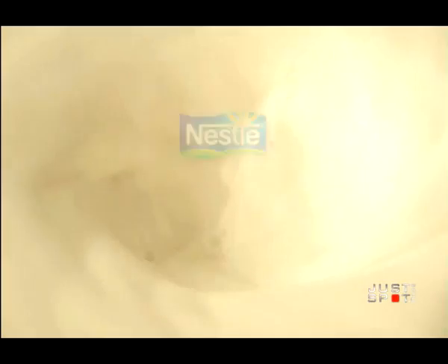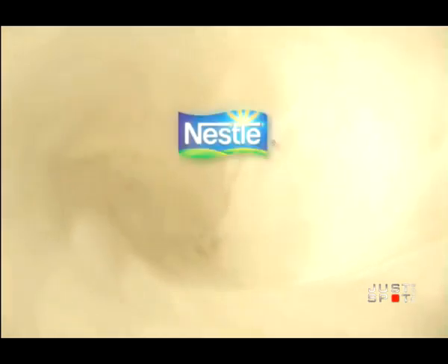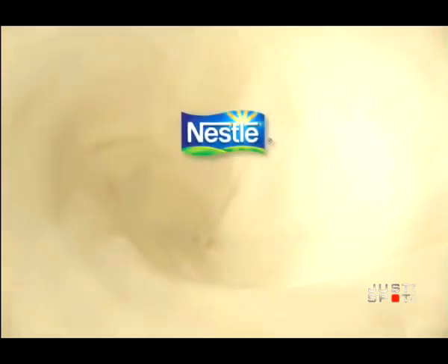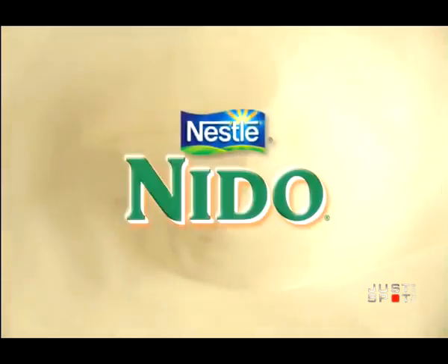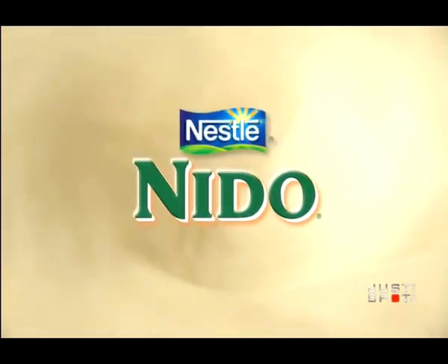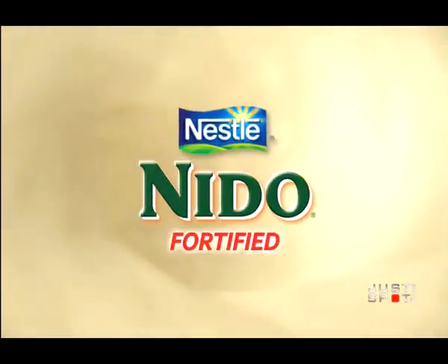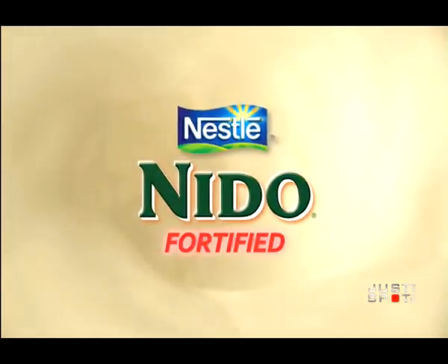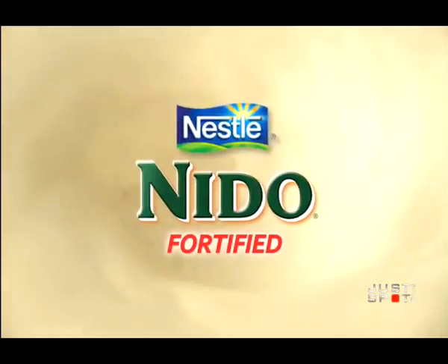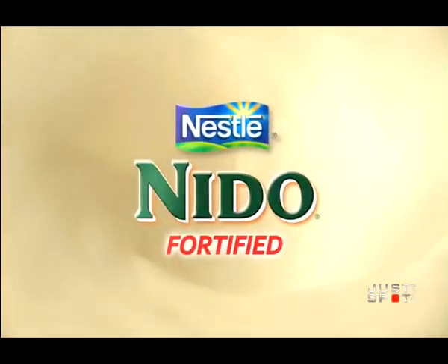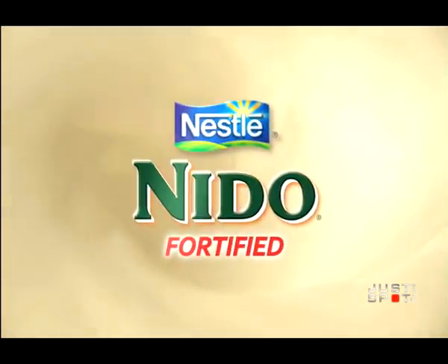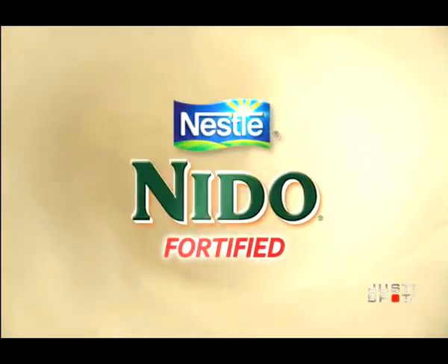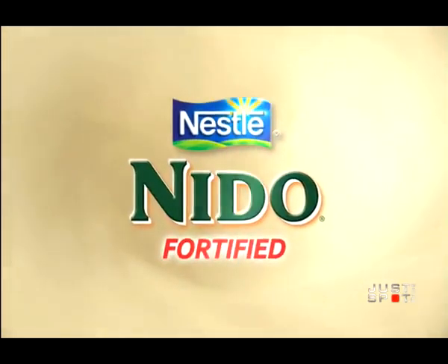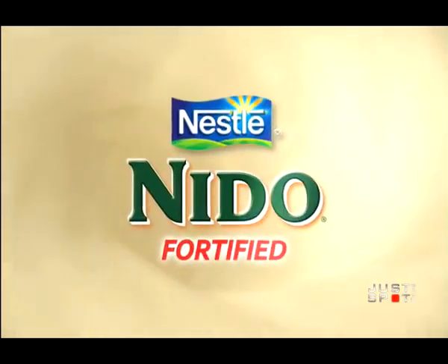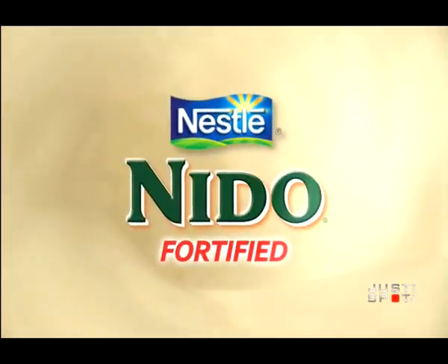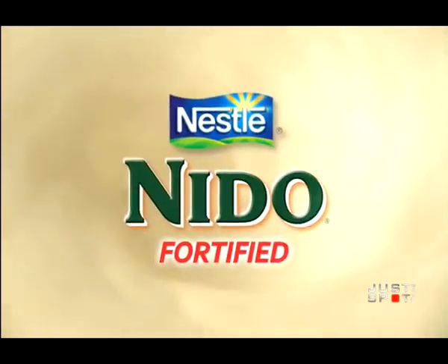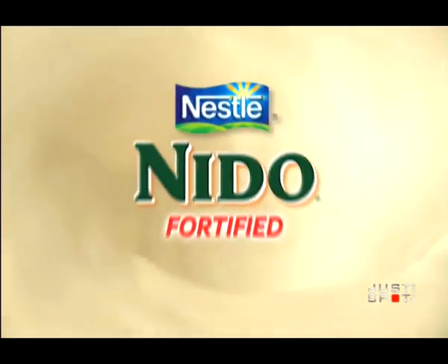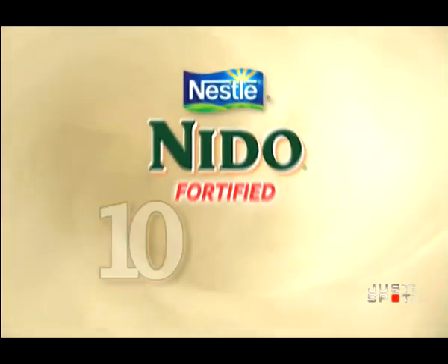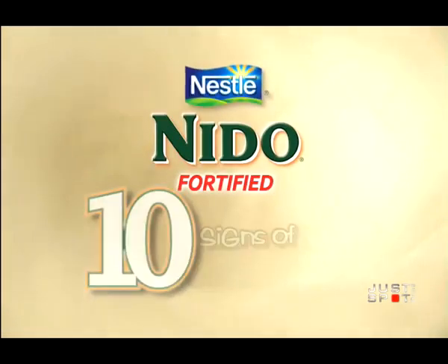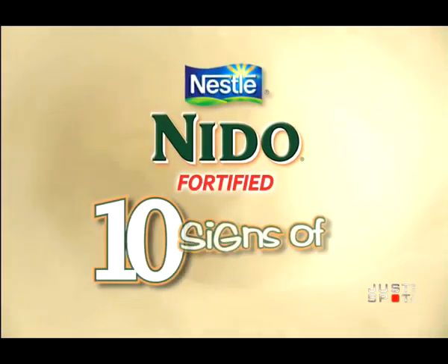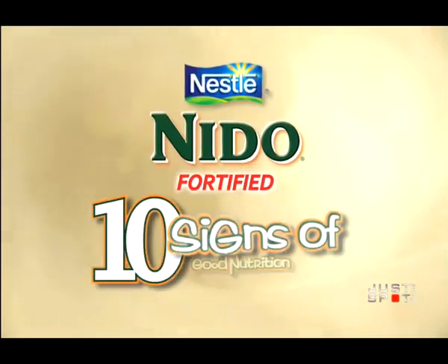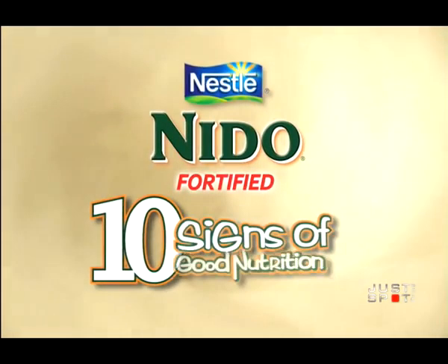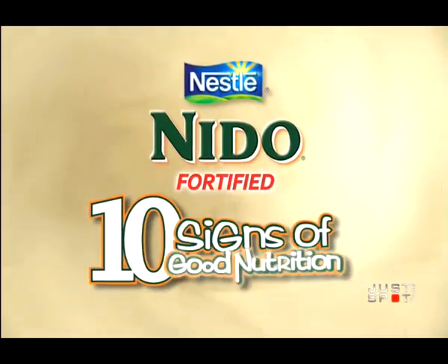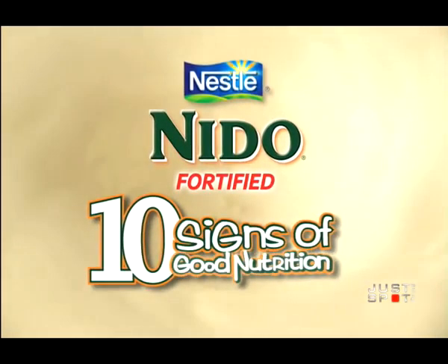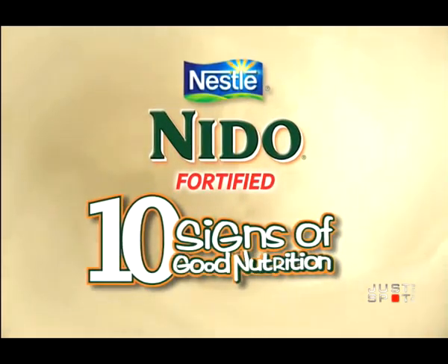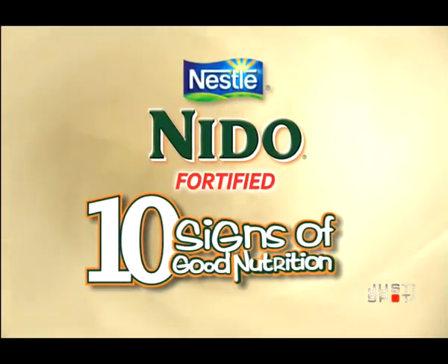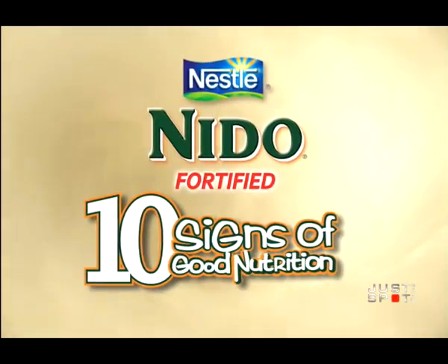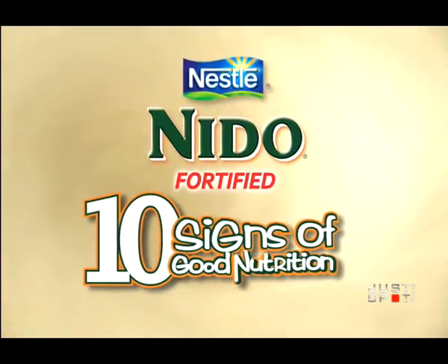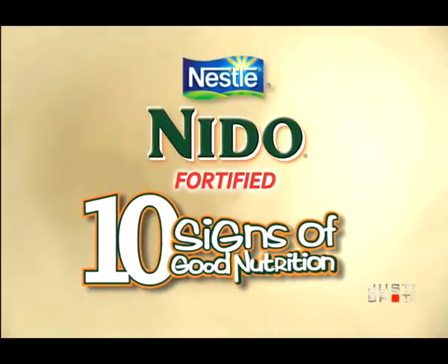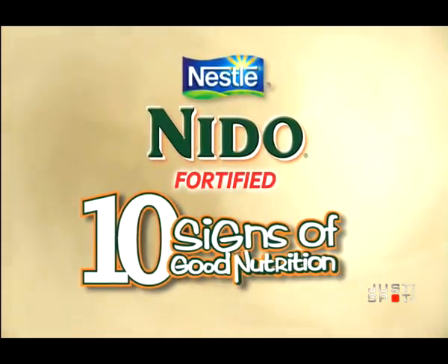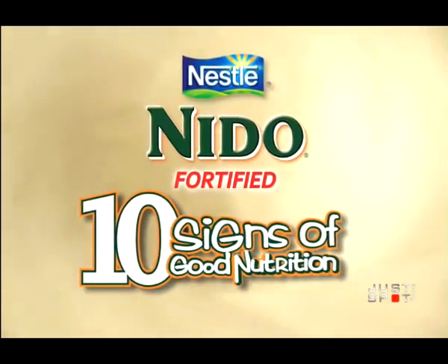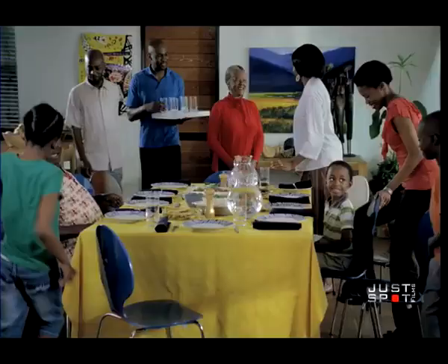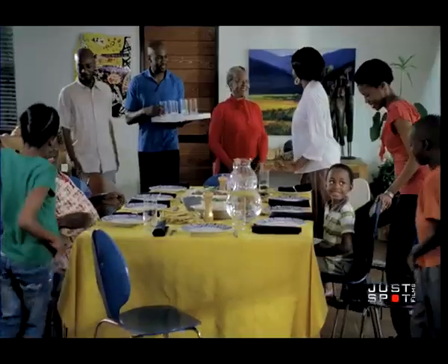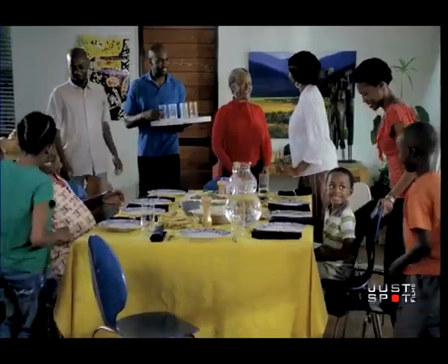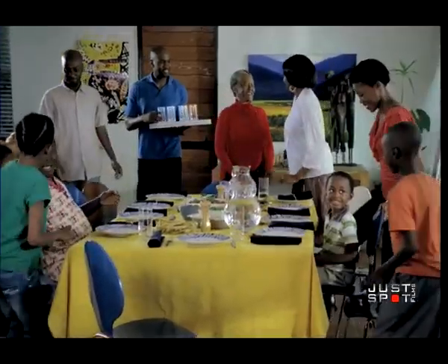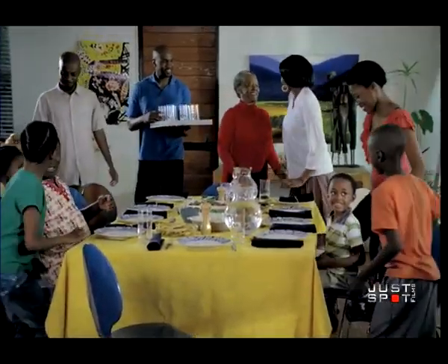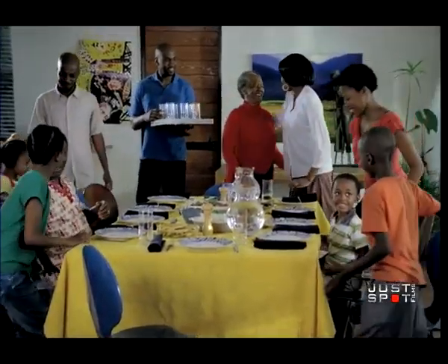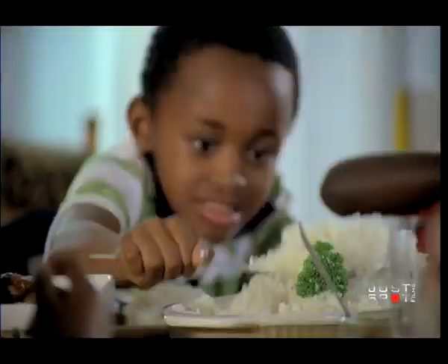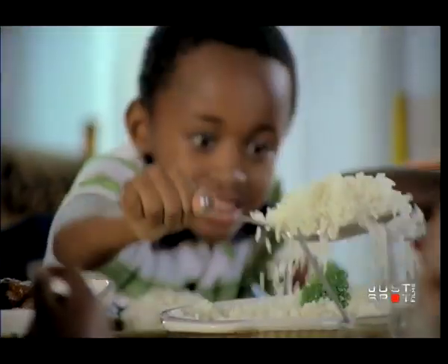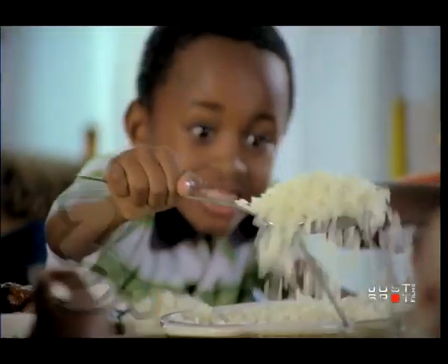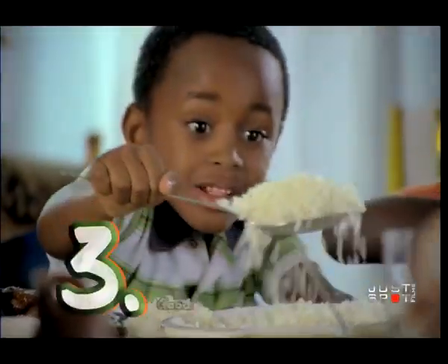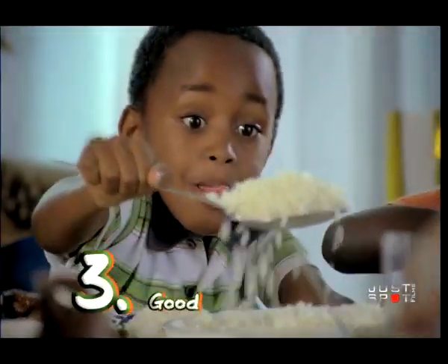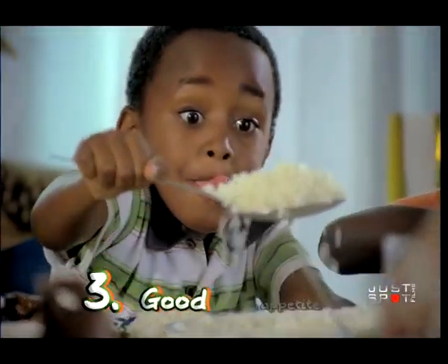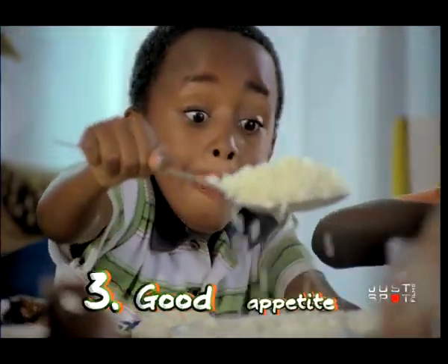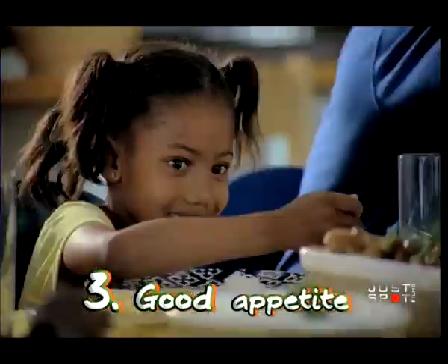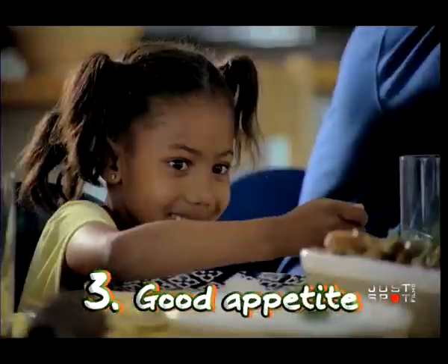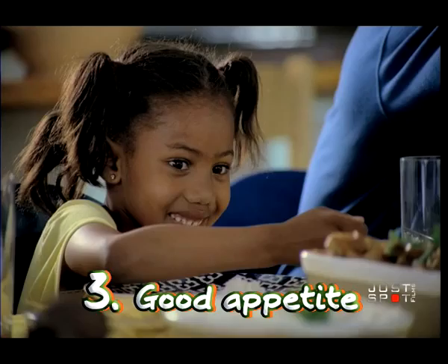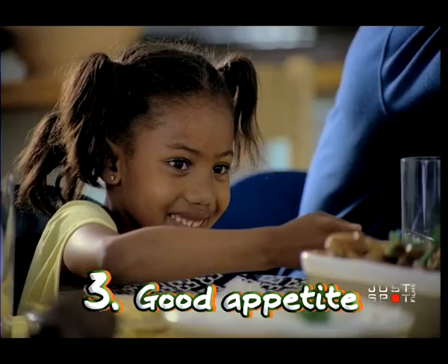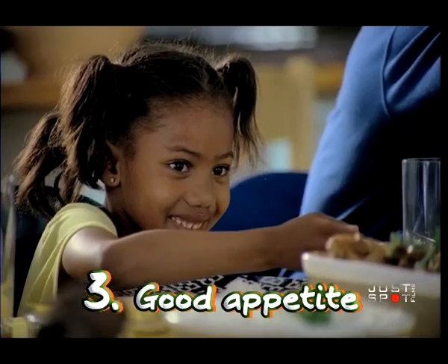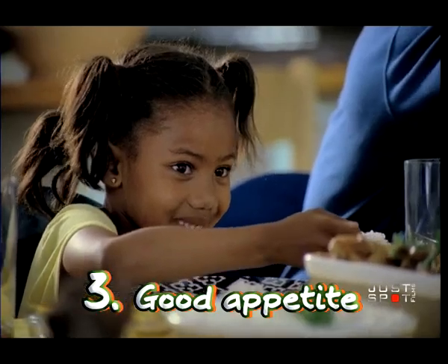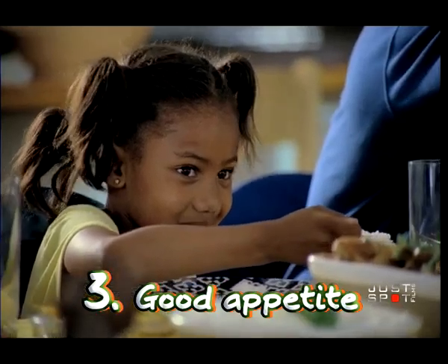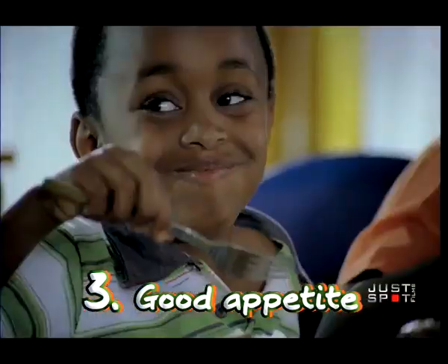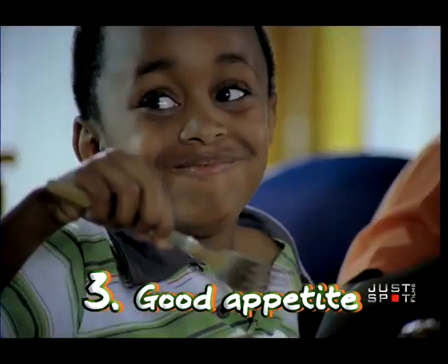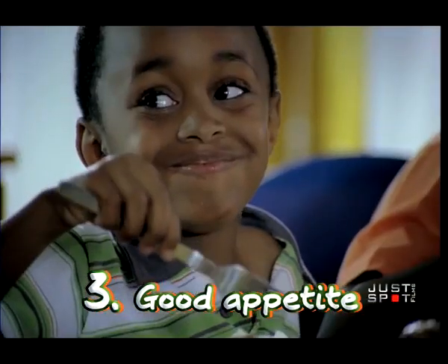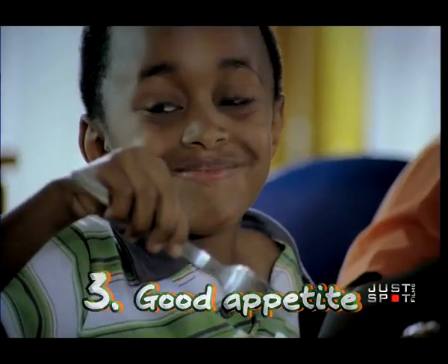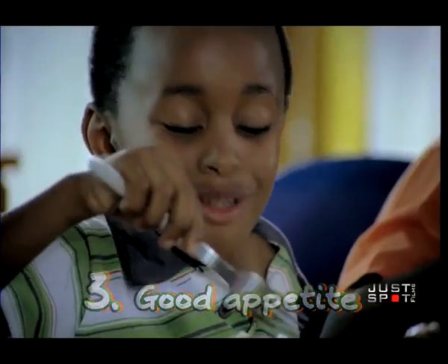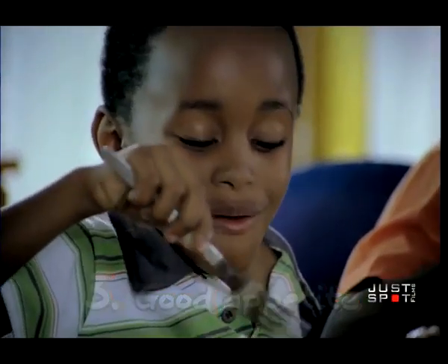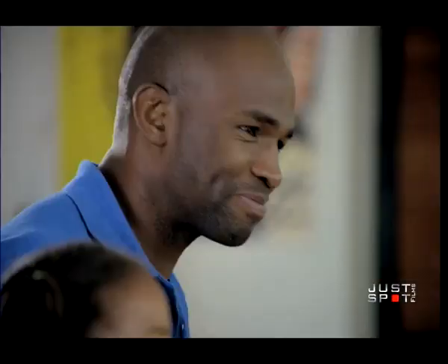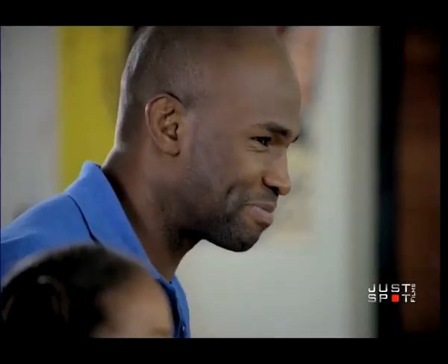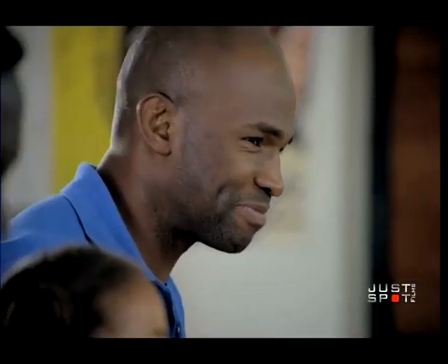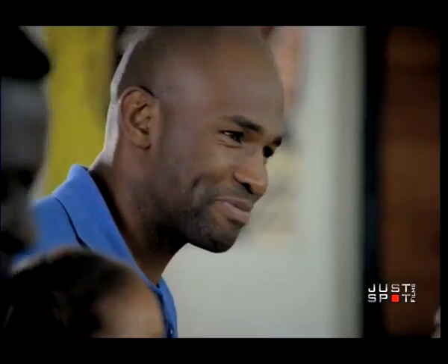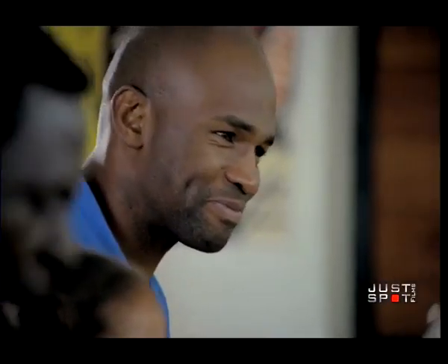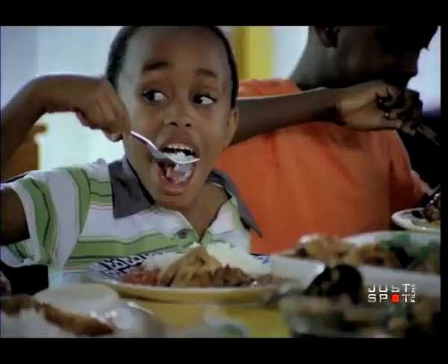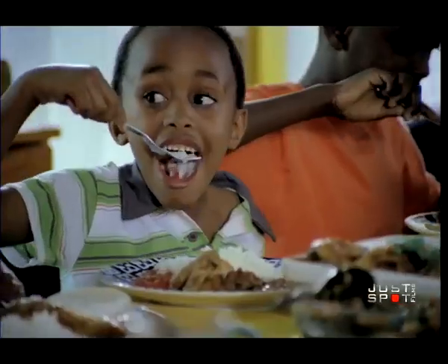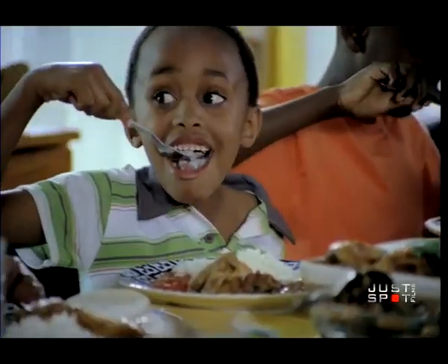Nestle Nido Fortified introduces the 10 signs of good nutrition. Good appetite — one of the 10 signs of good nutrition.